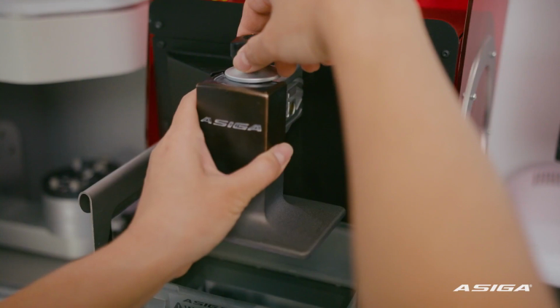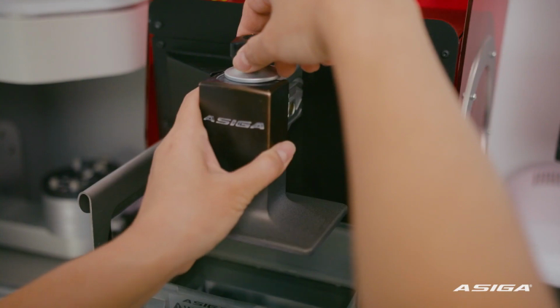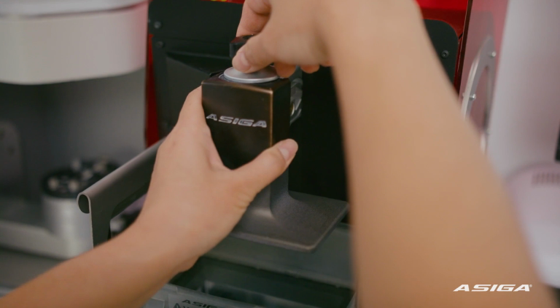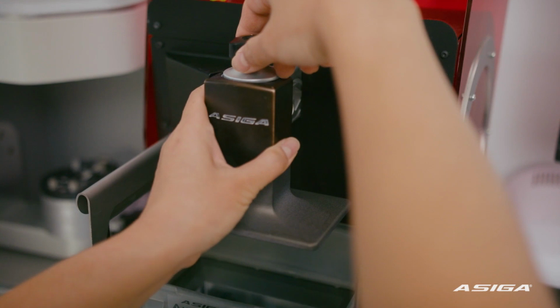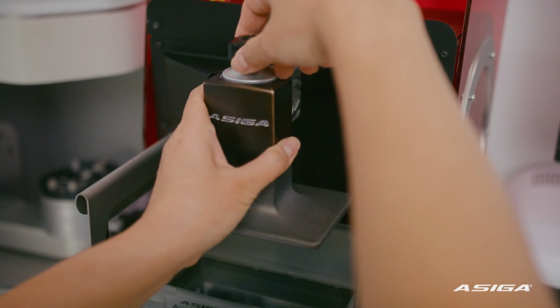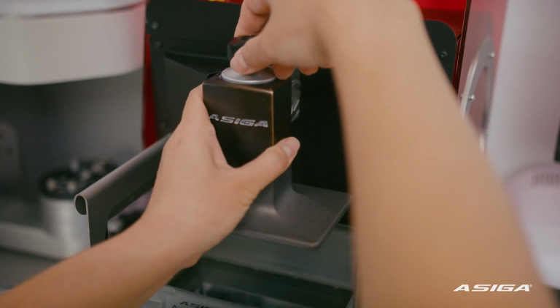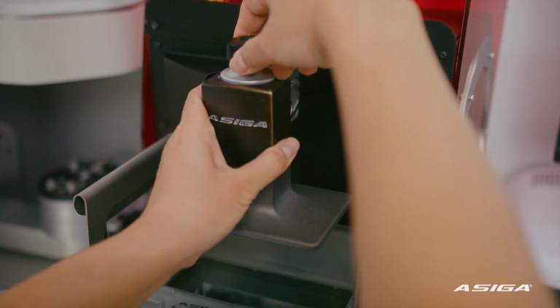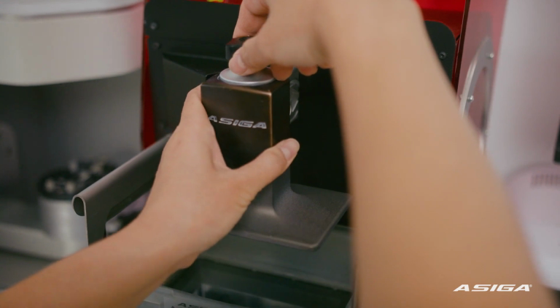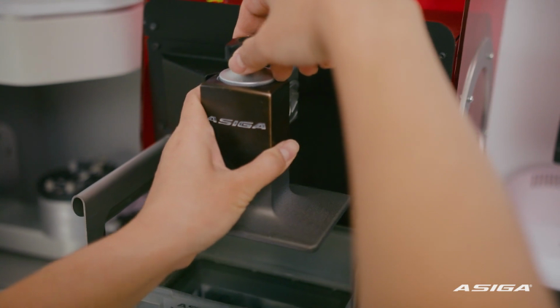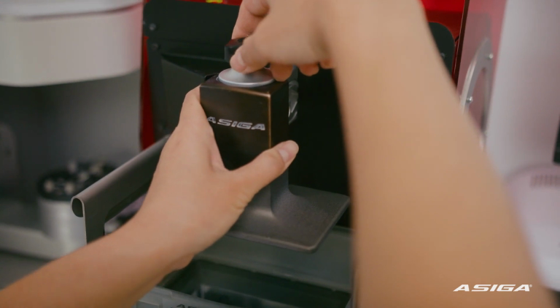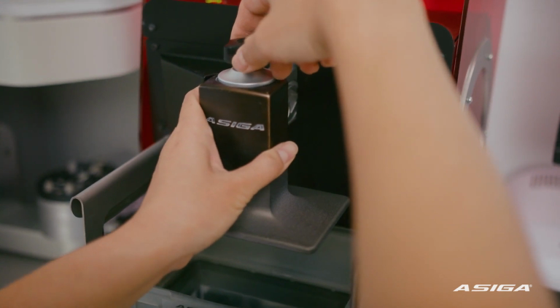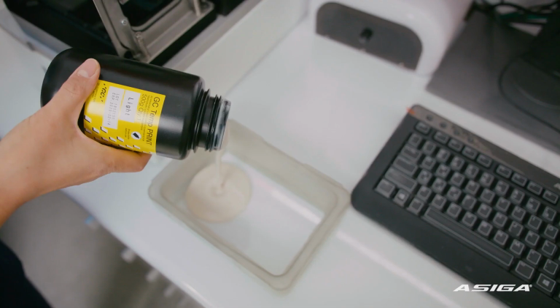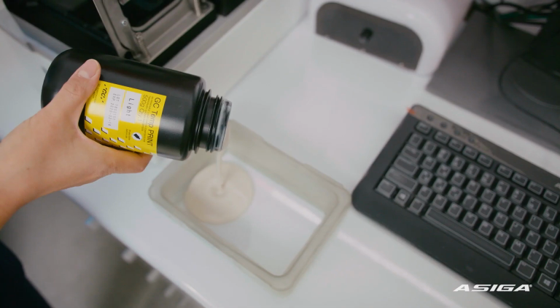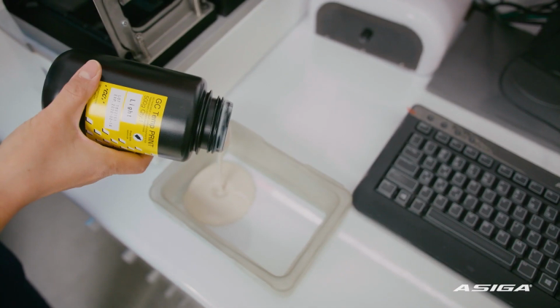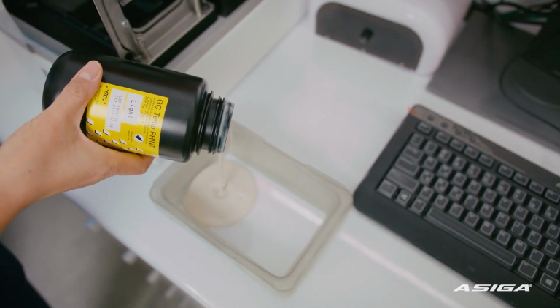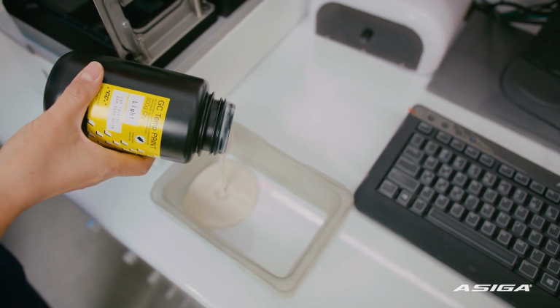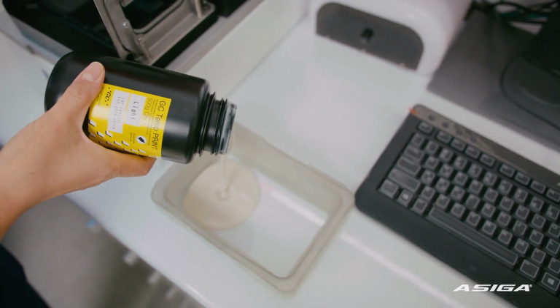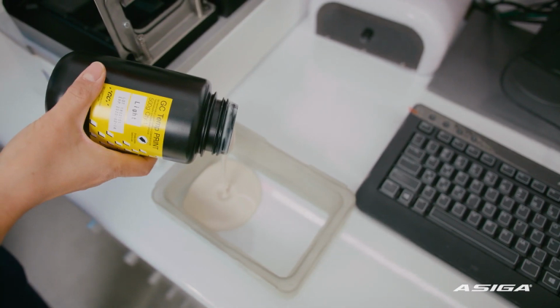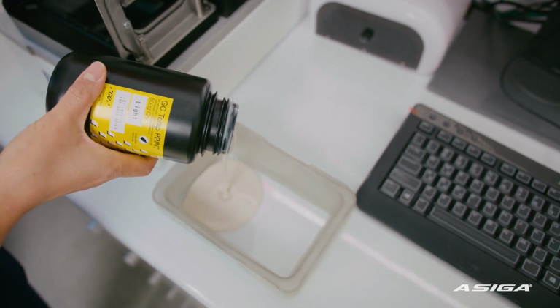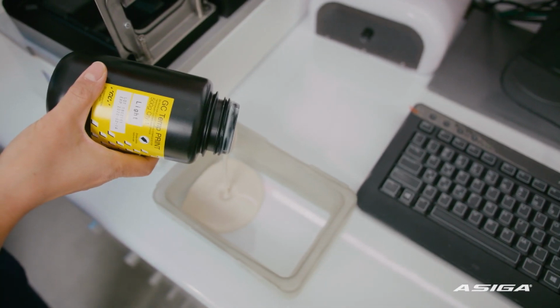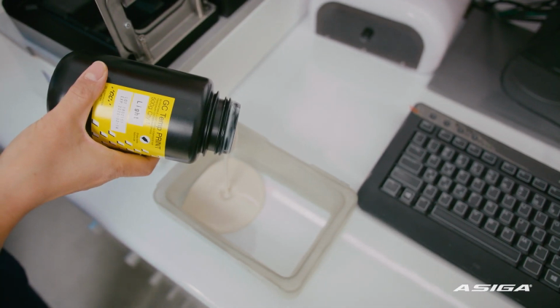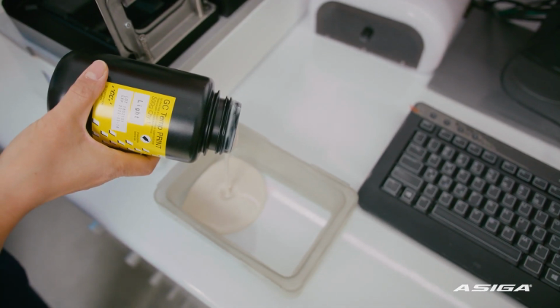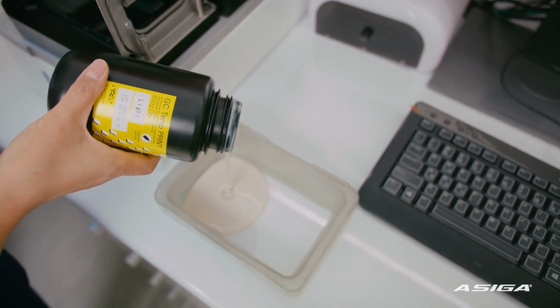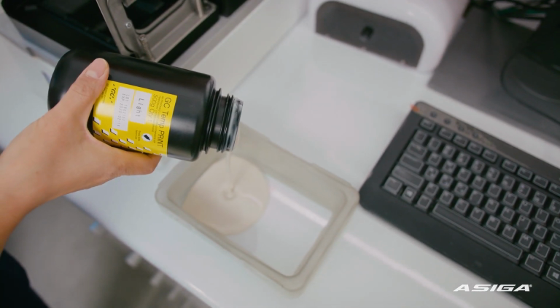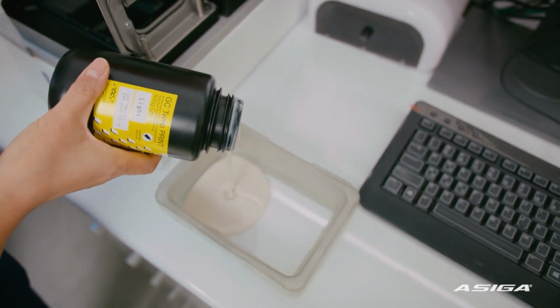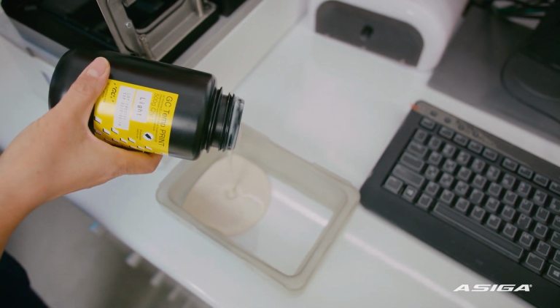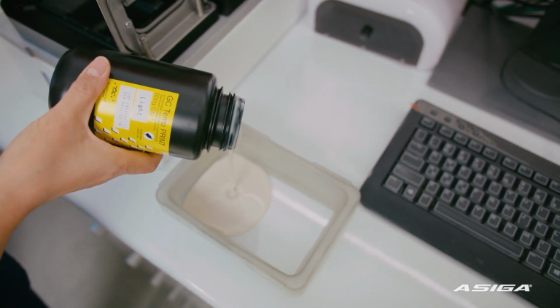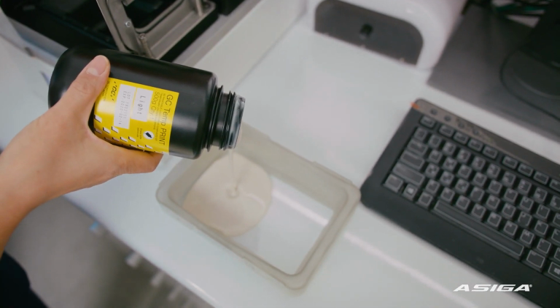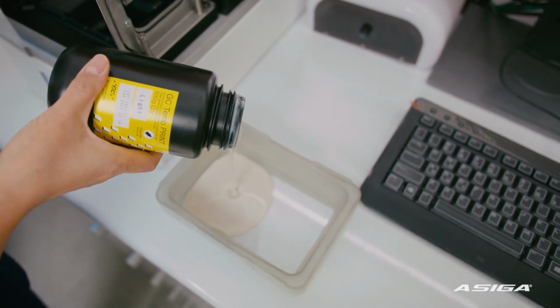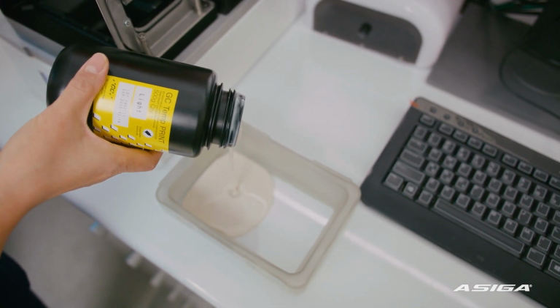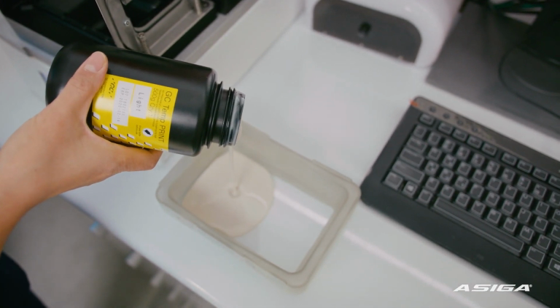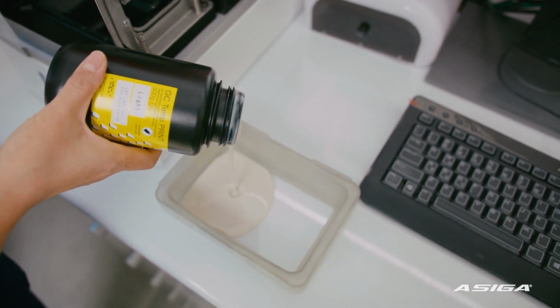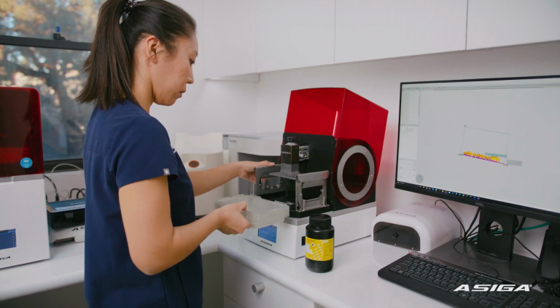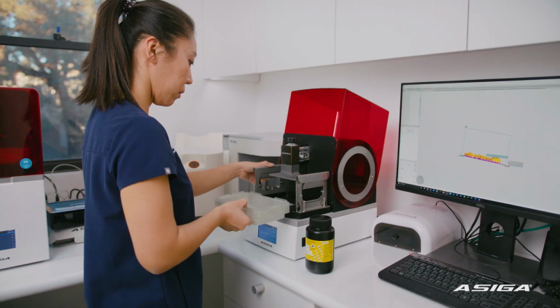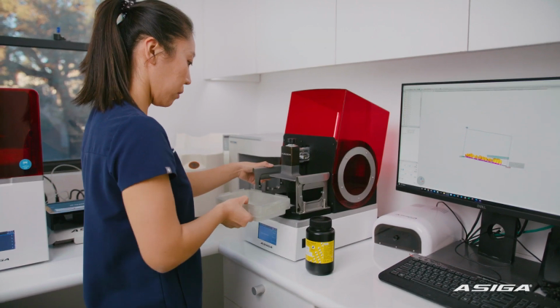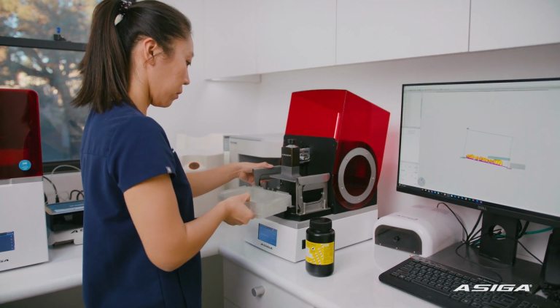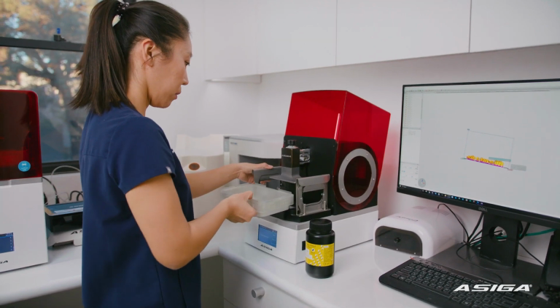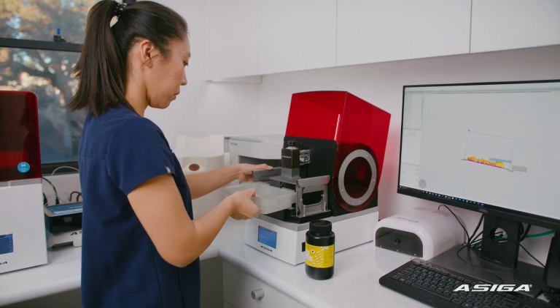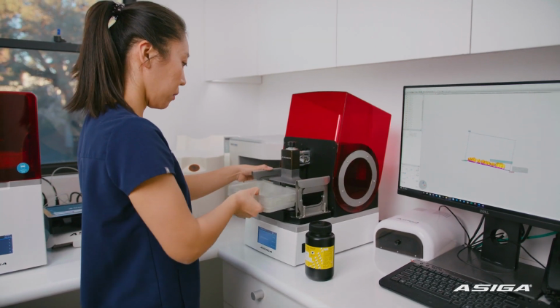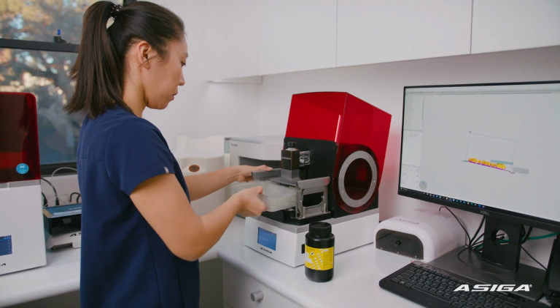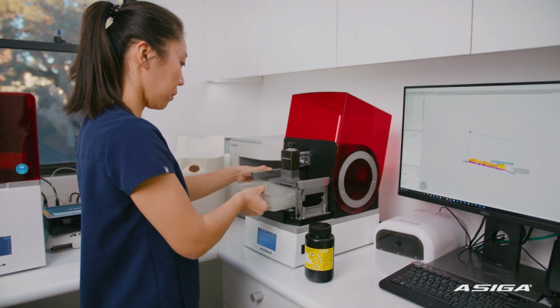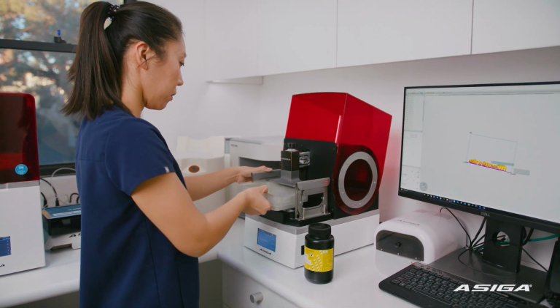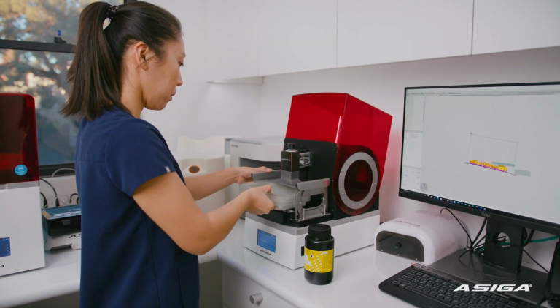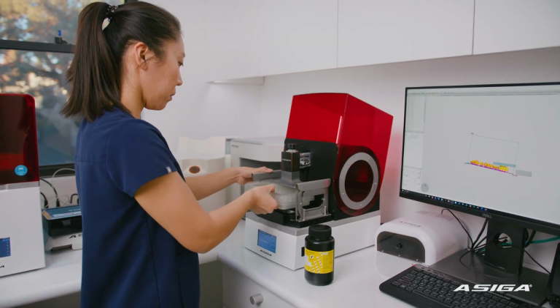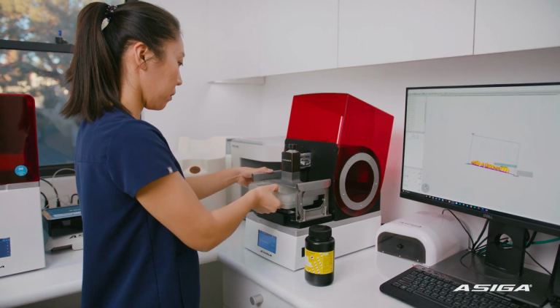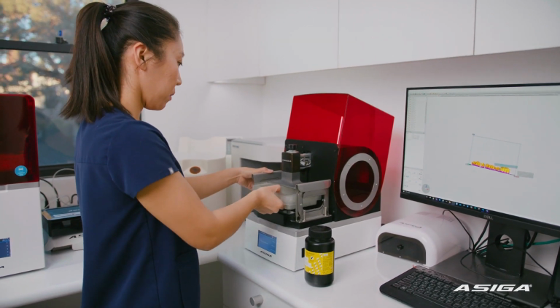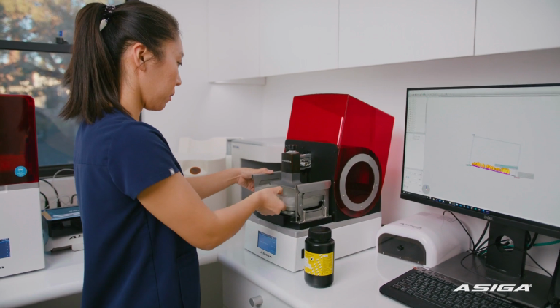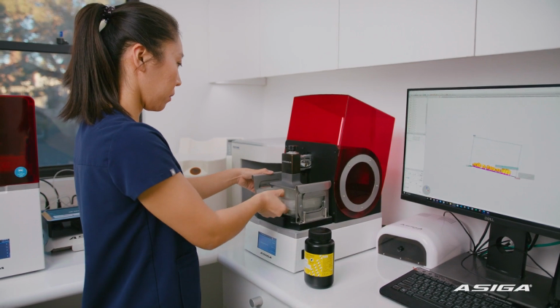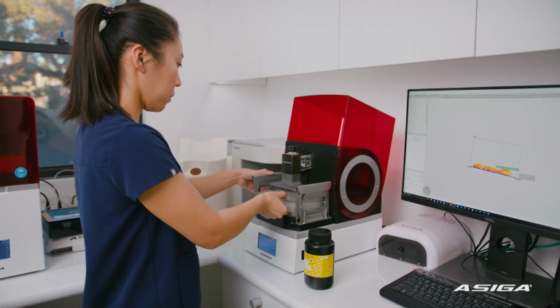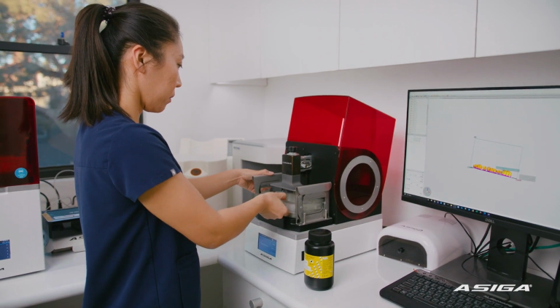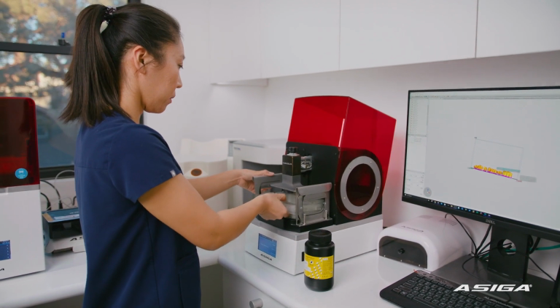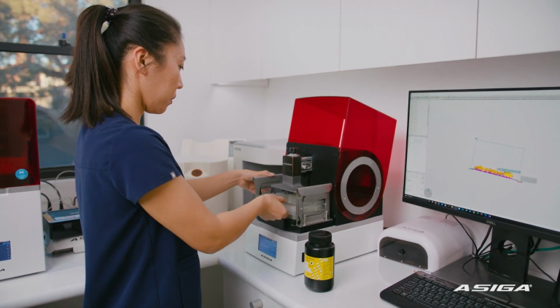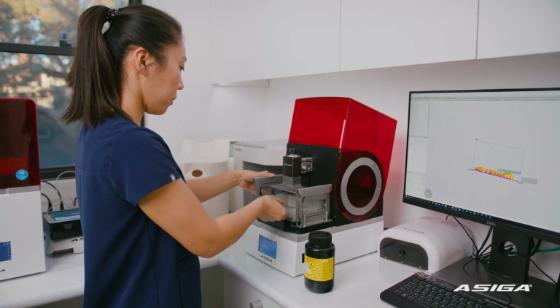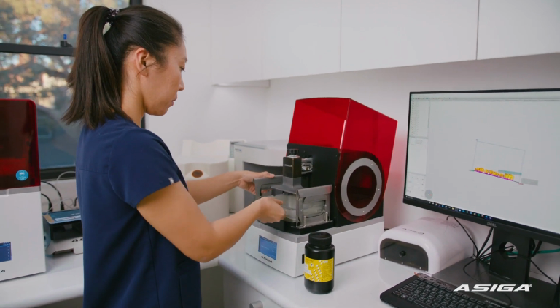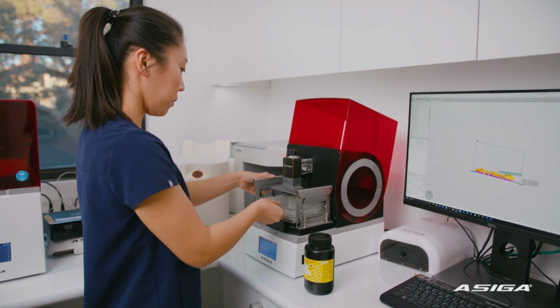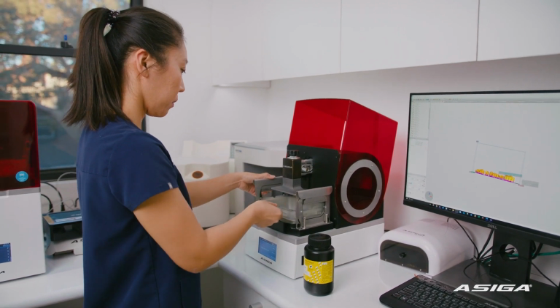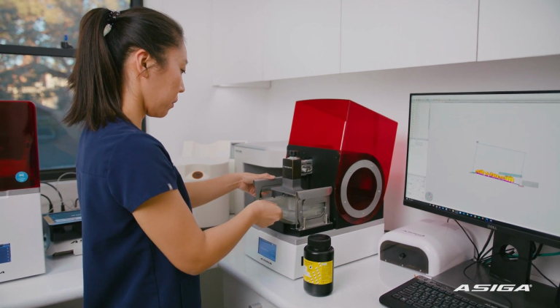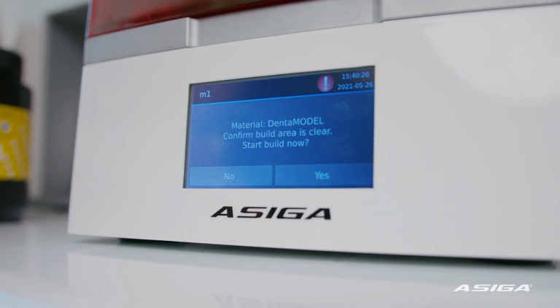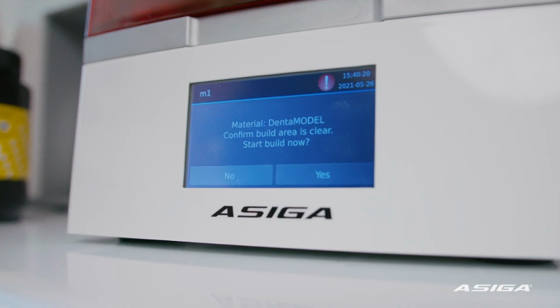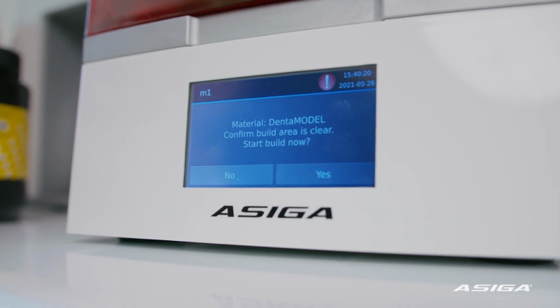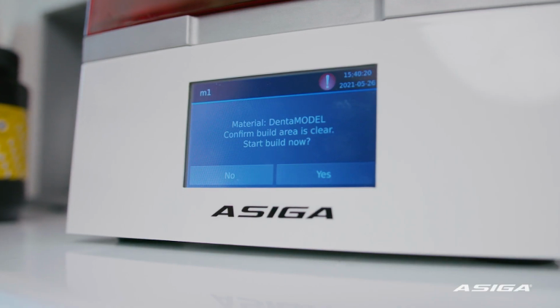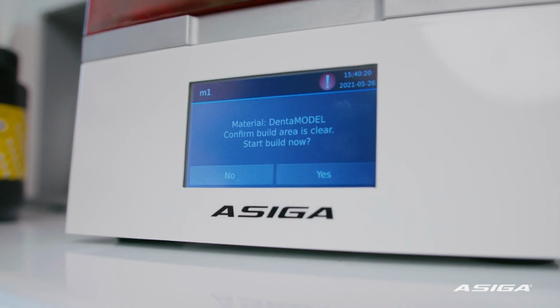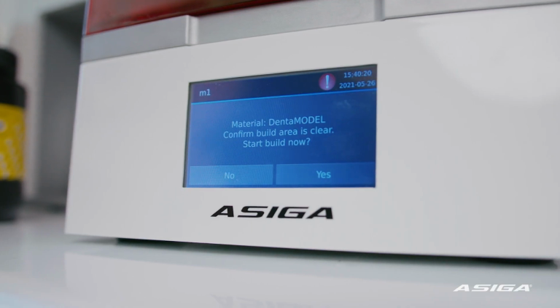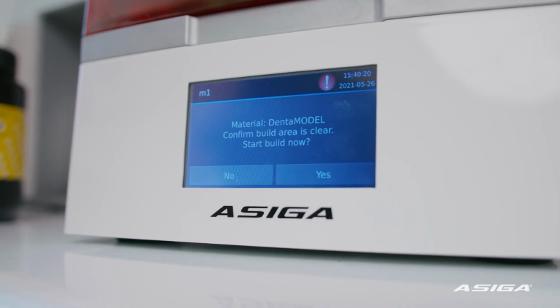Asiga is renowned for its accuracy — it just delivers exceptional quality. That's something that is so important for us: reliability.